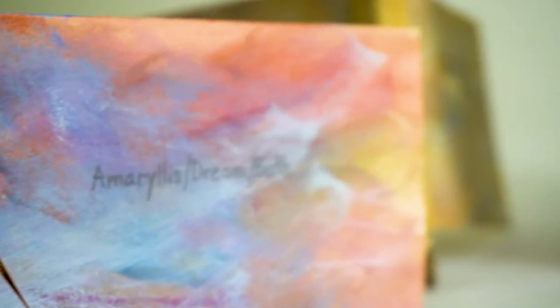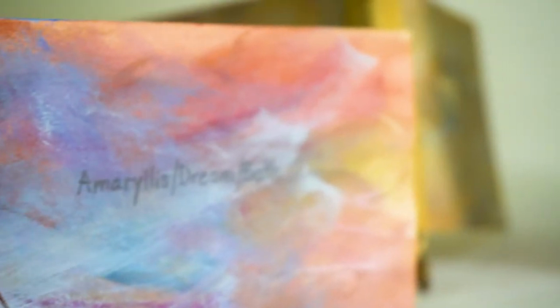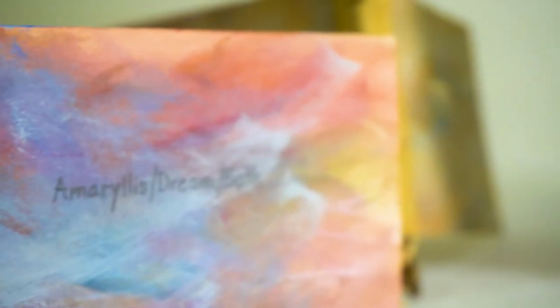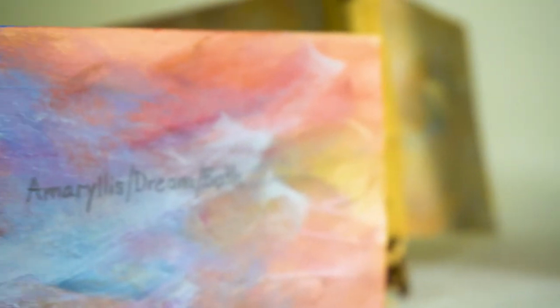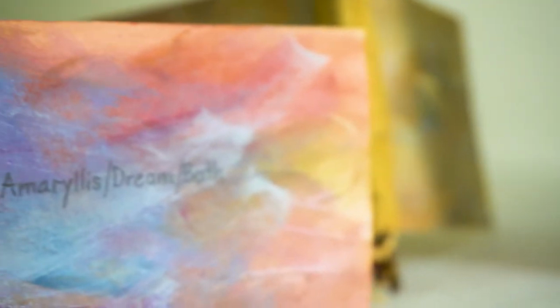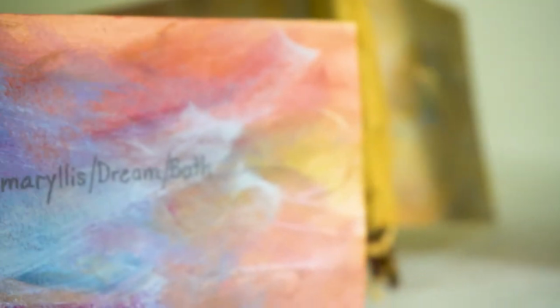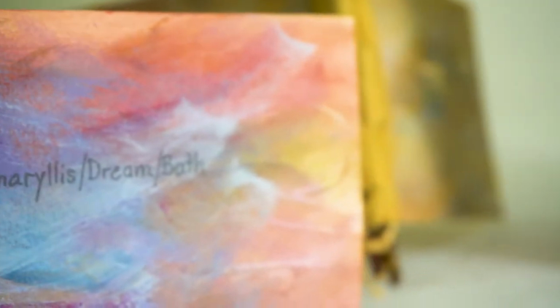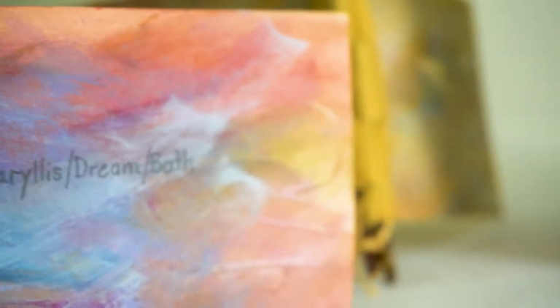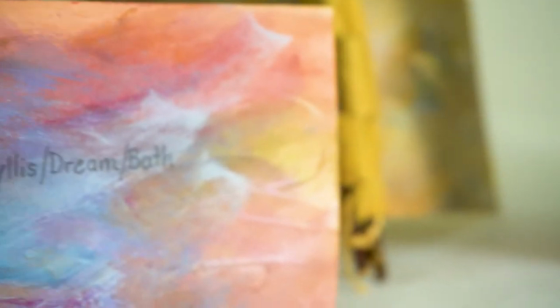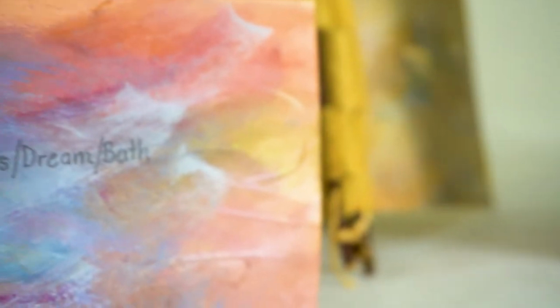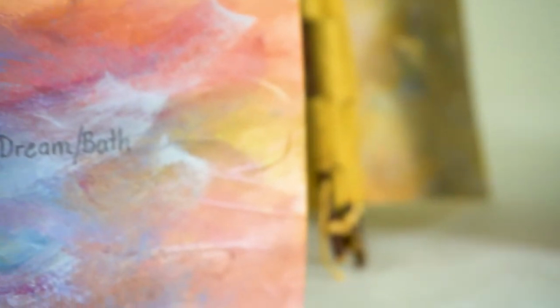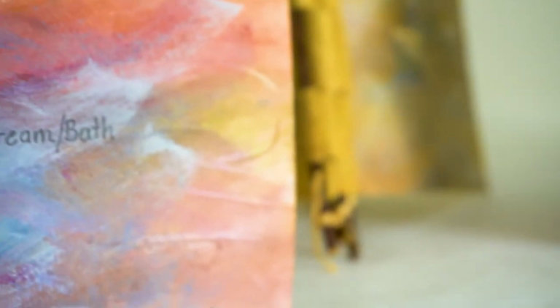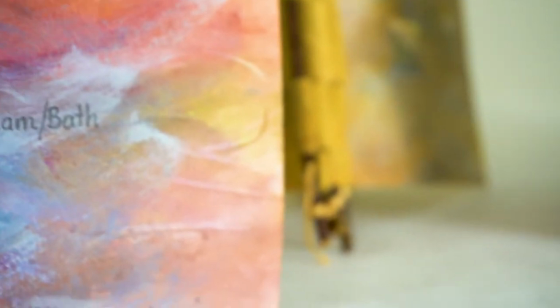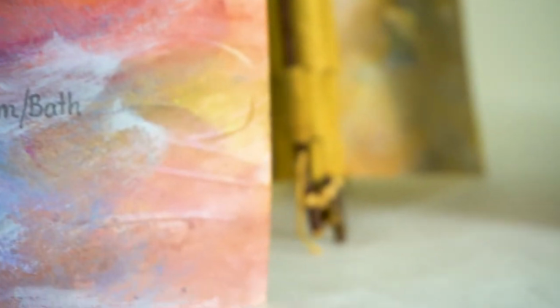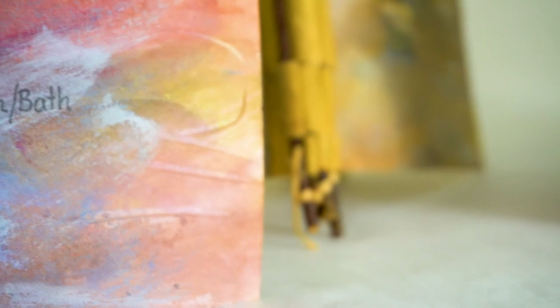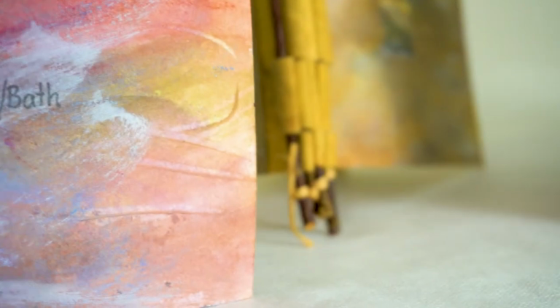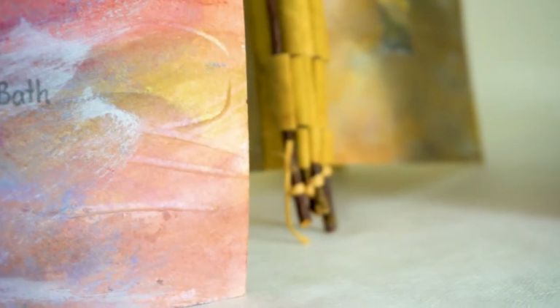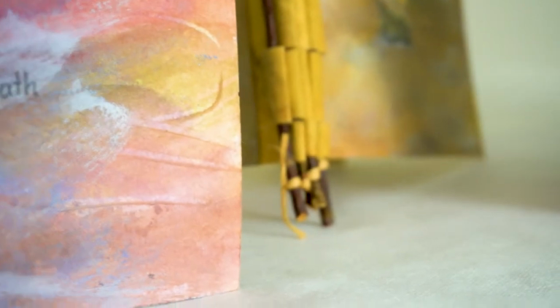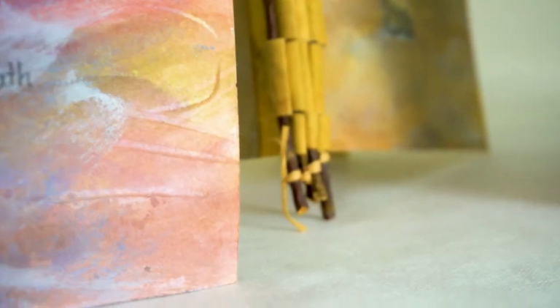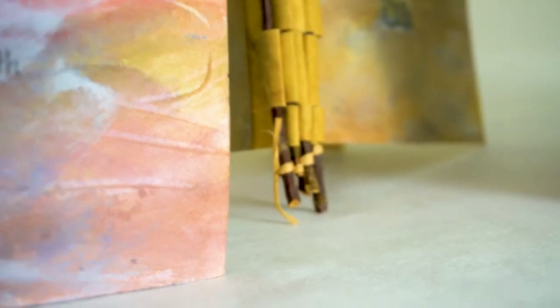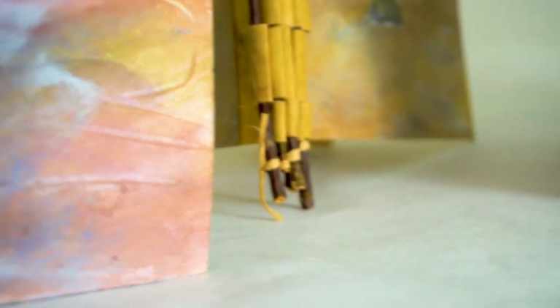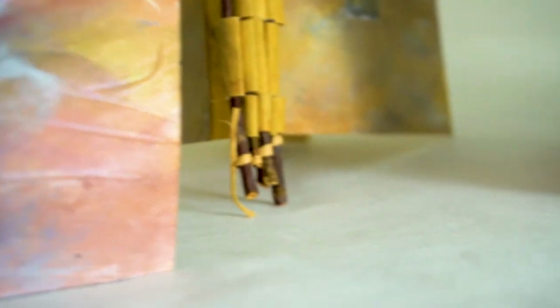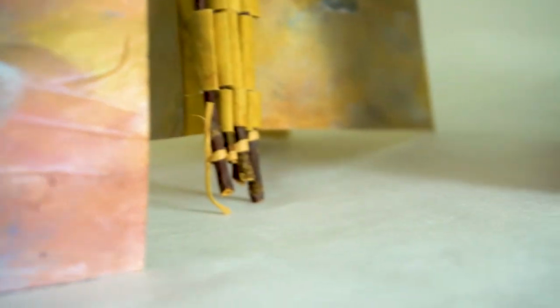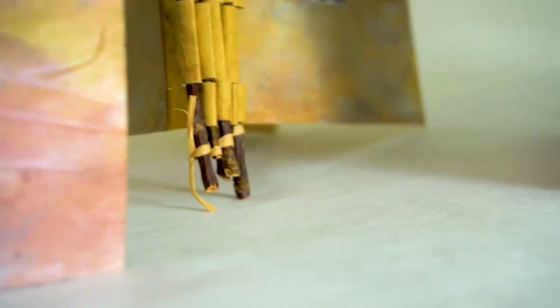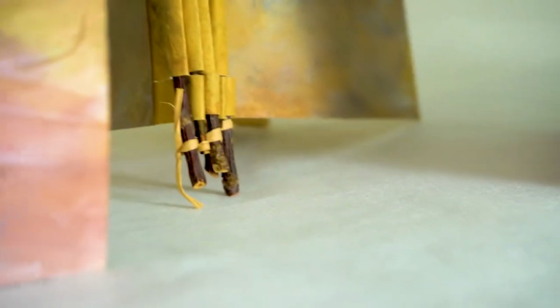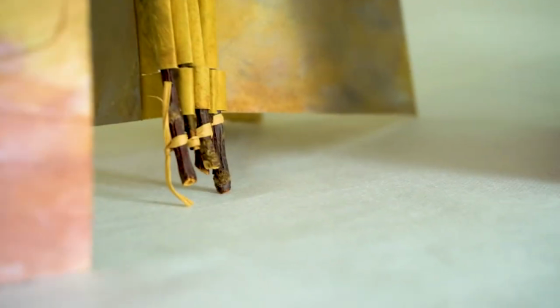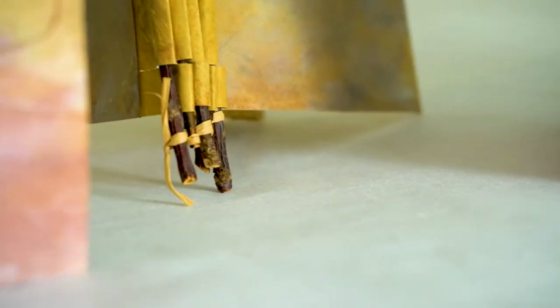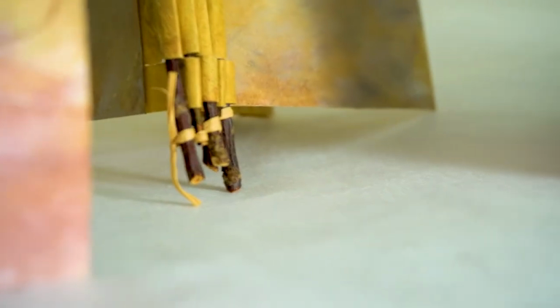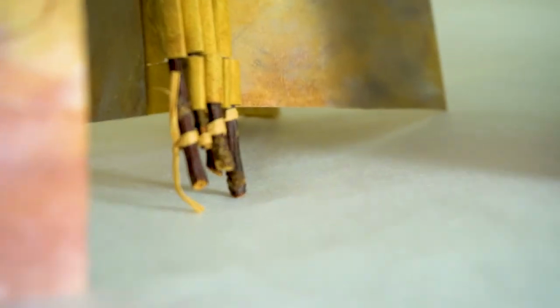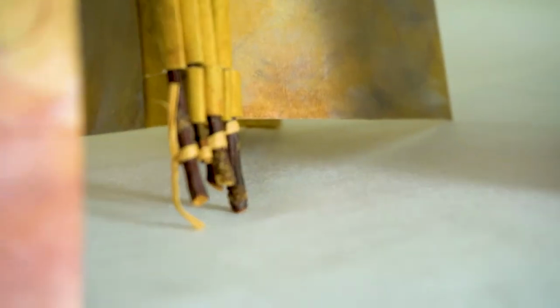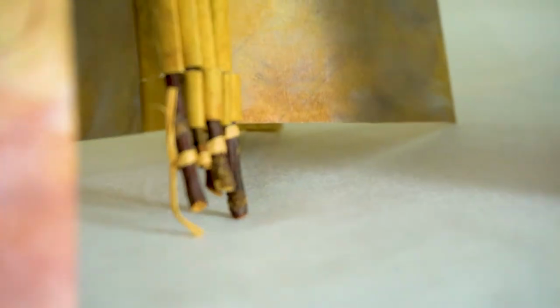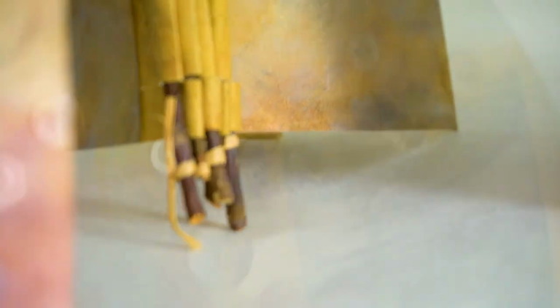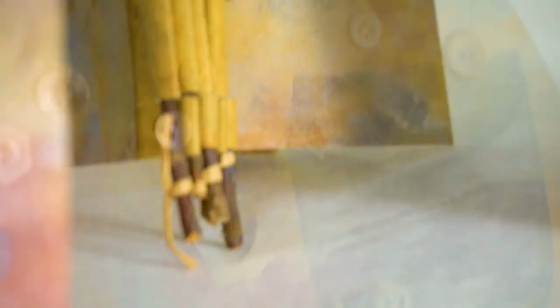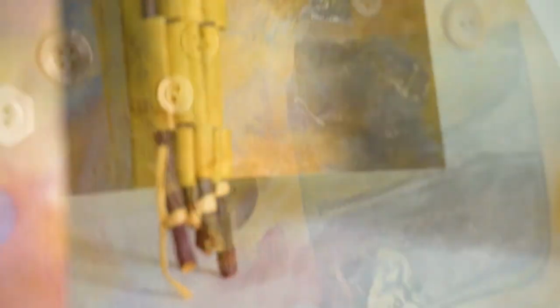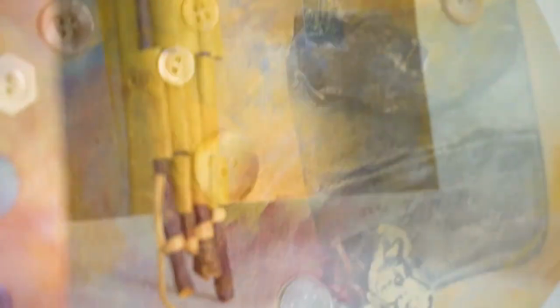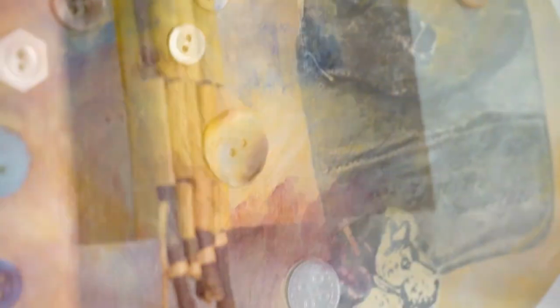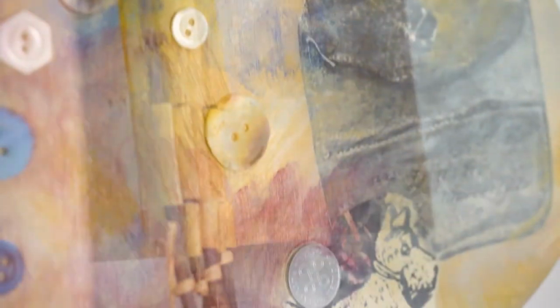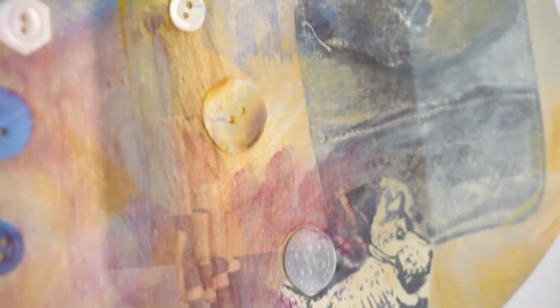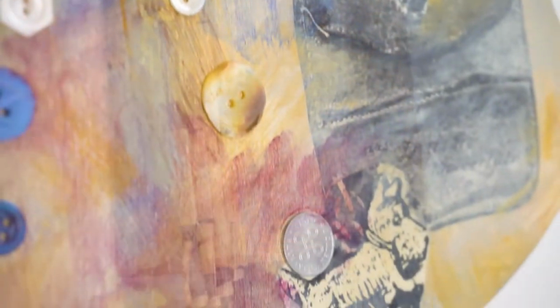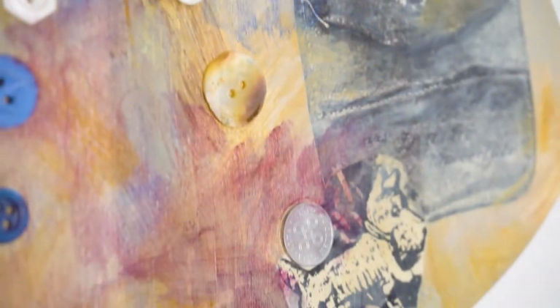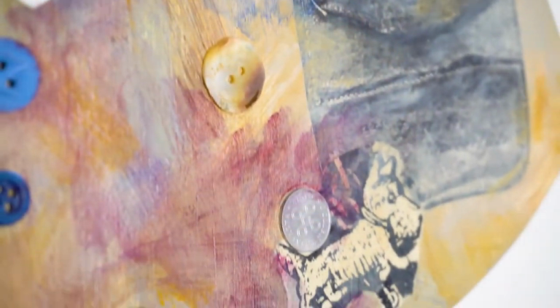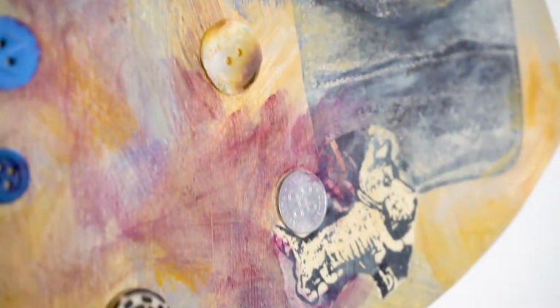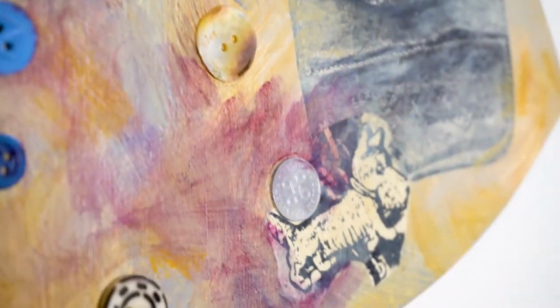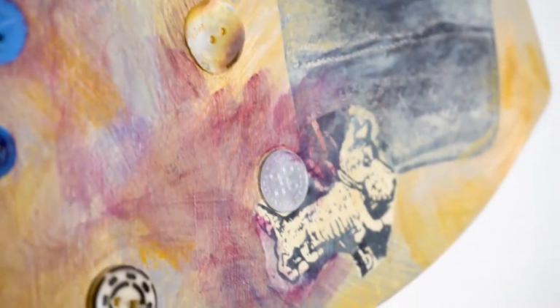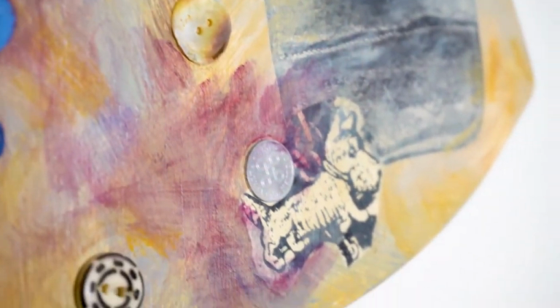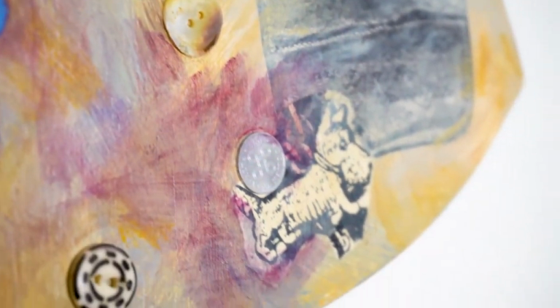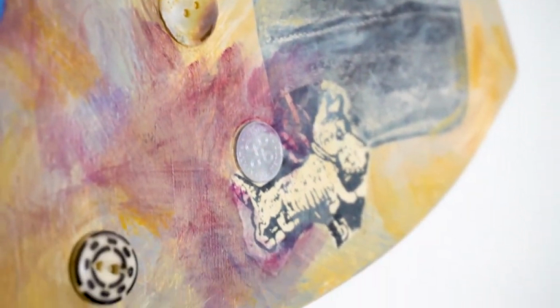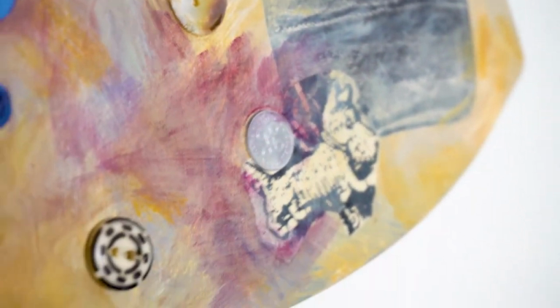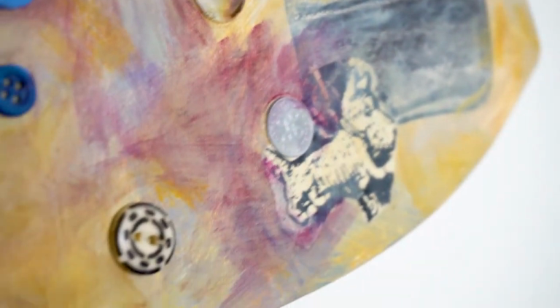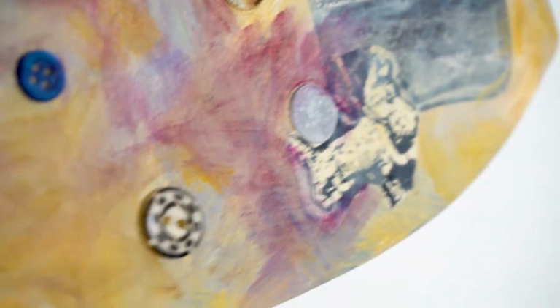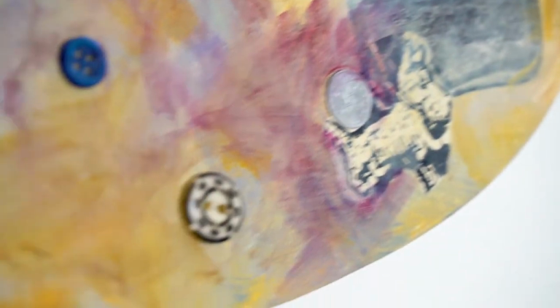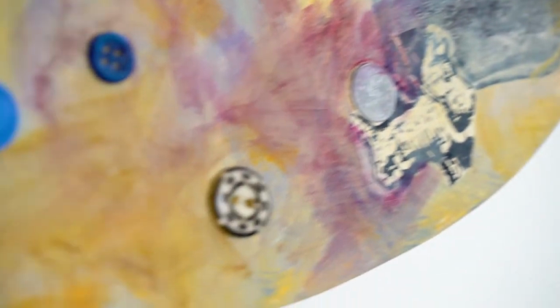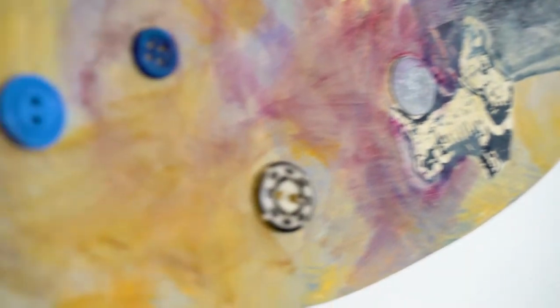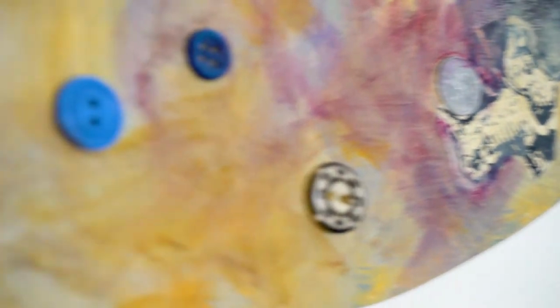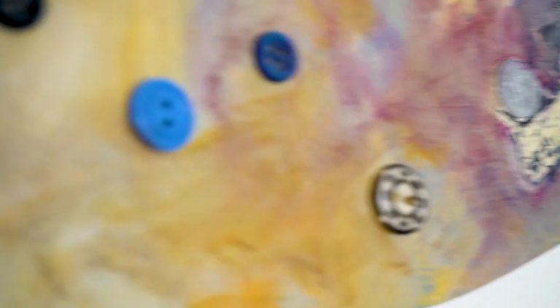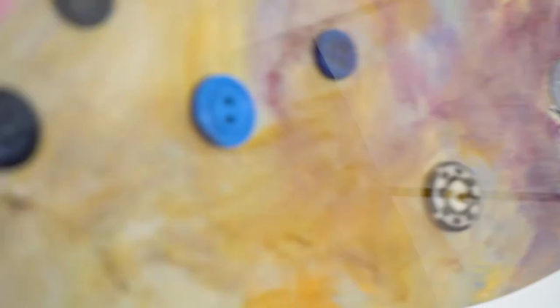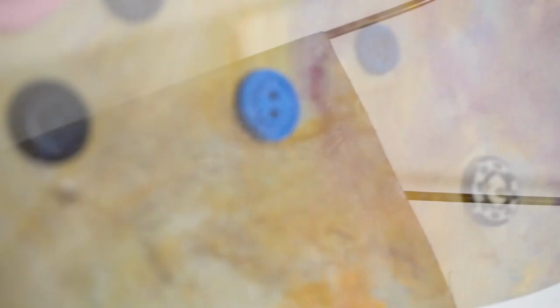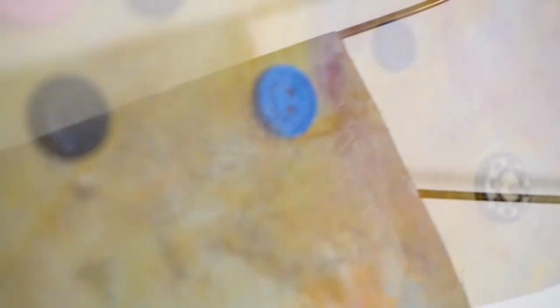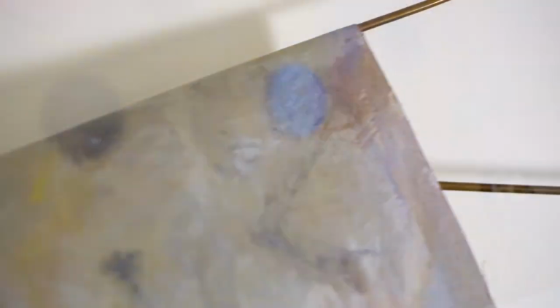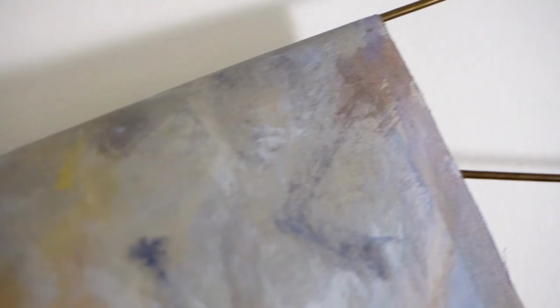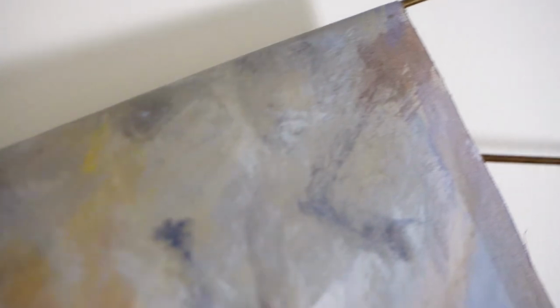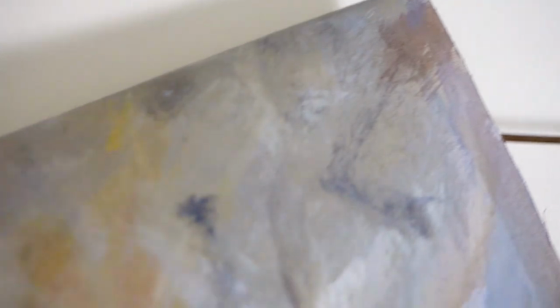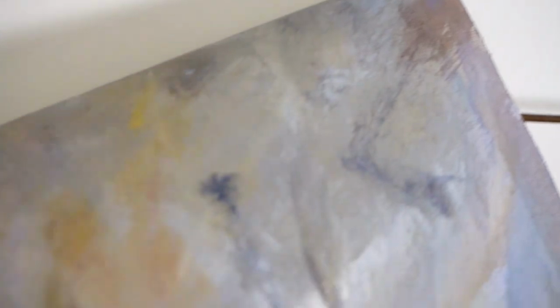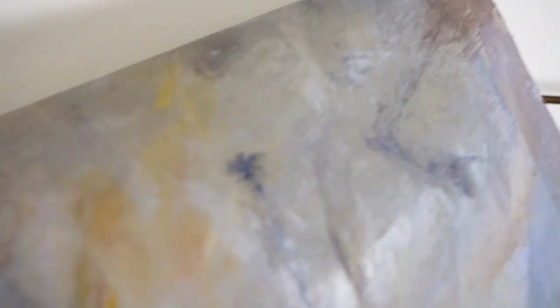Making sculptures led me to use a wider variety of materials and allowed me a freedom to explore the dress image.